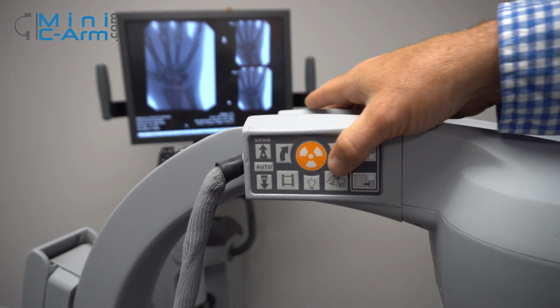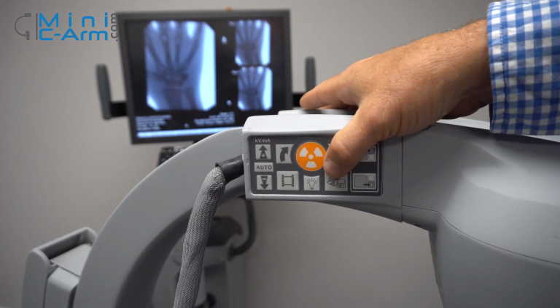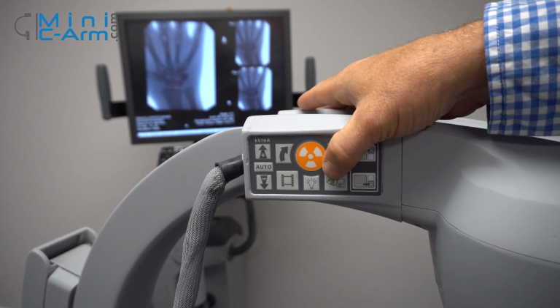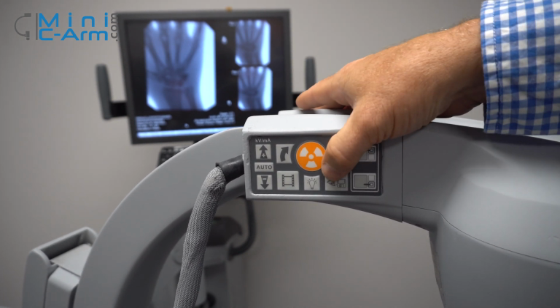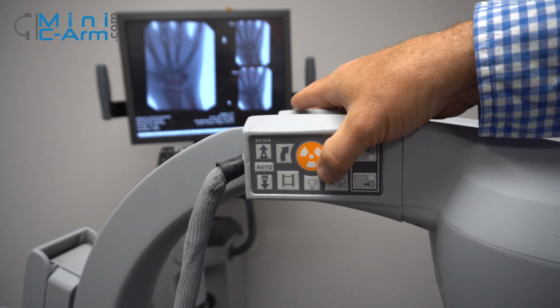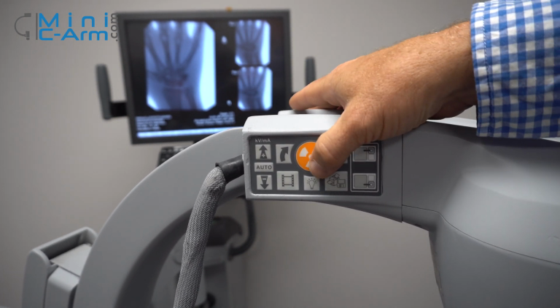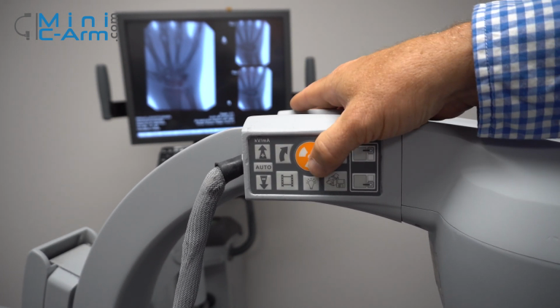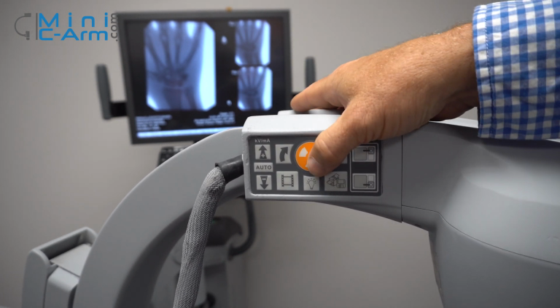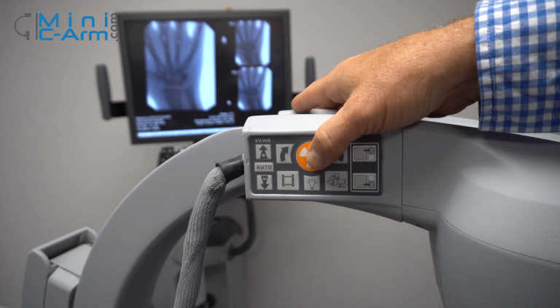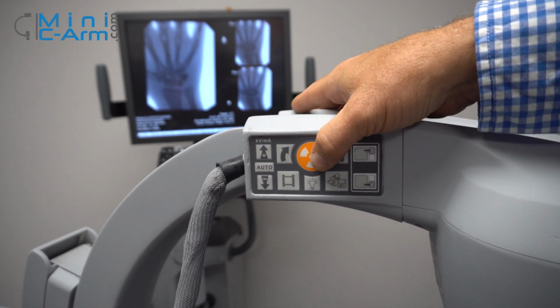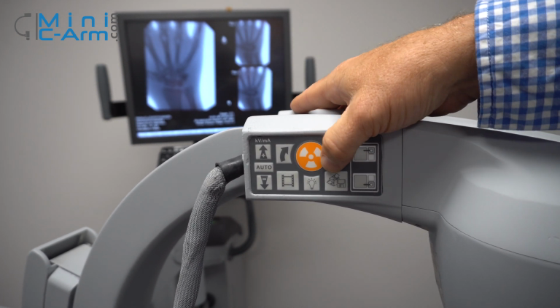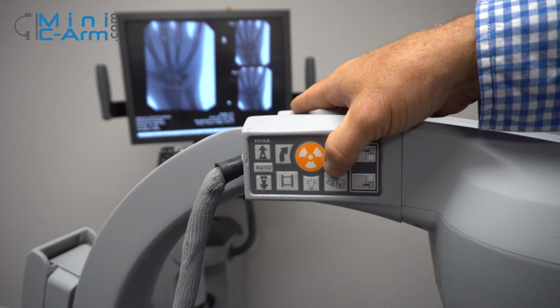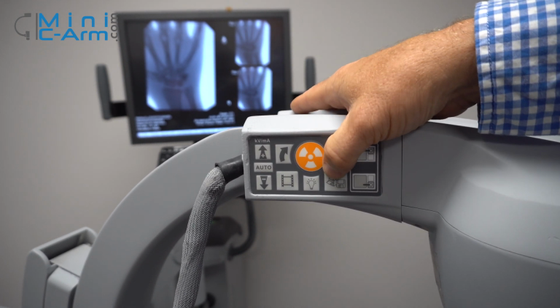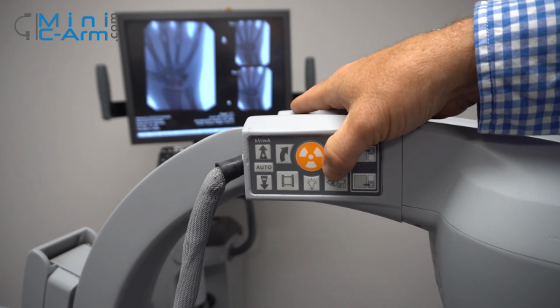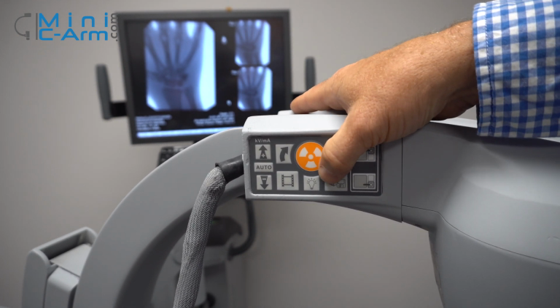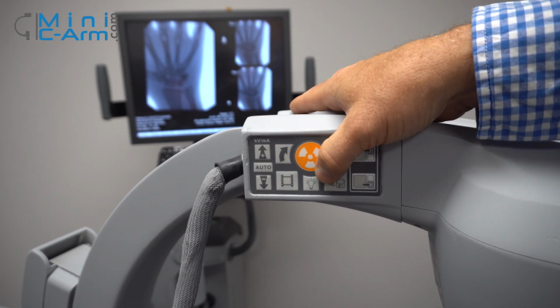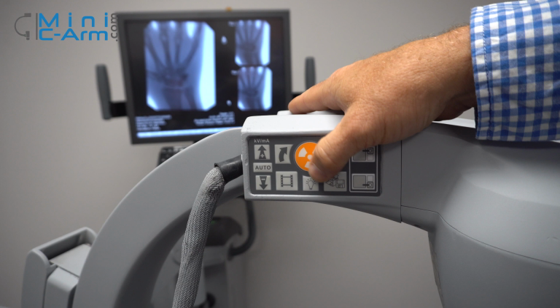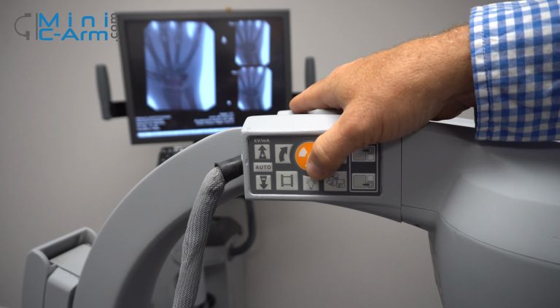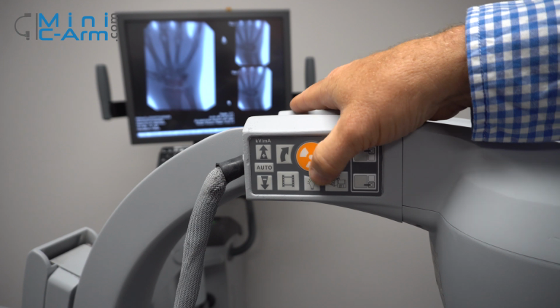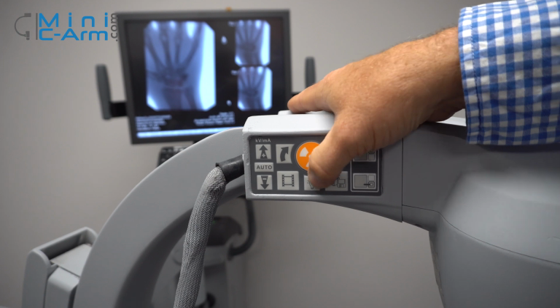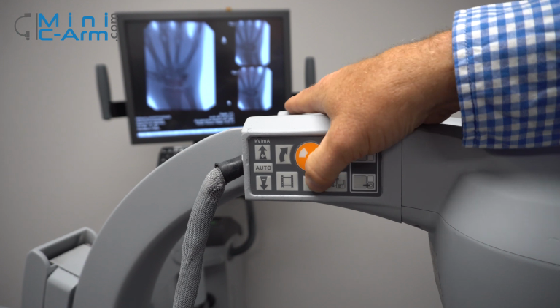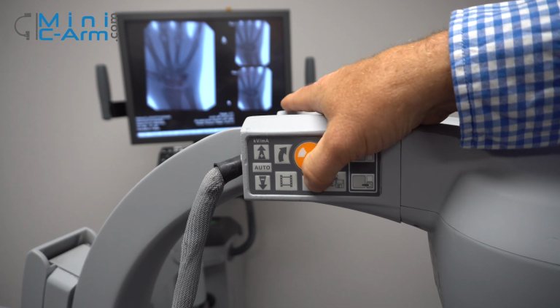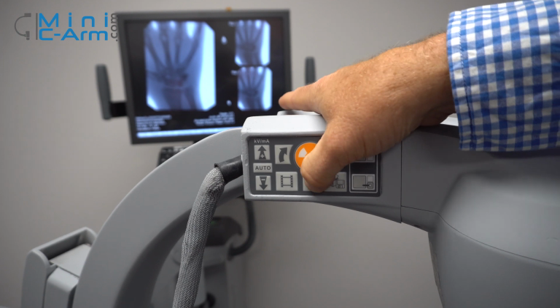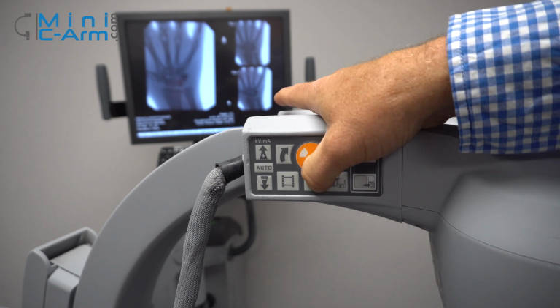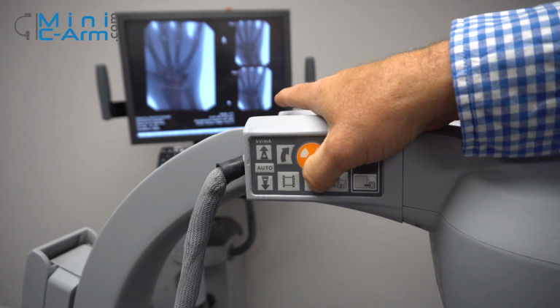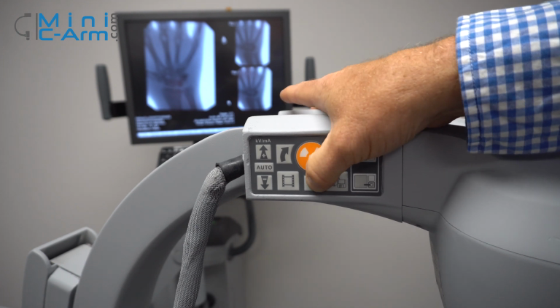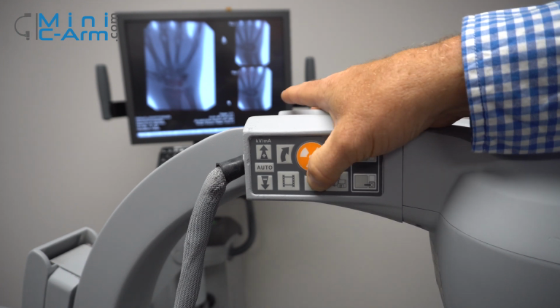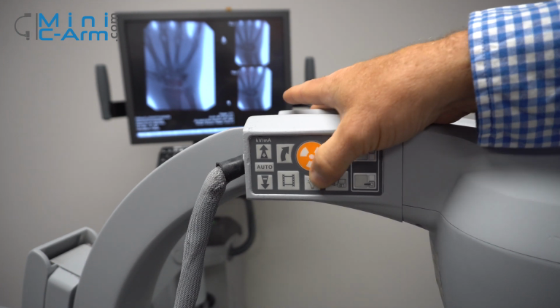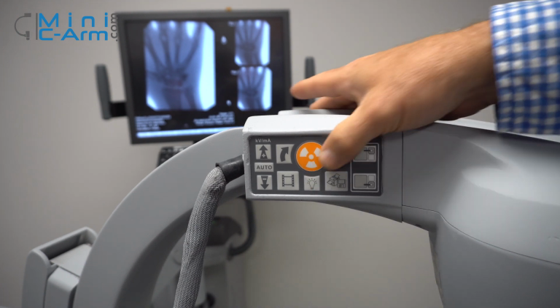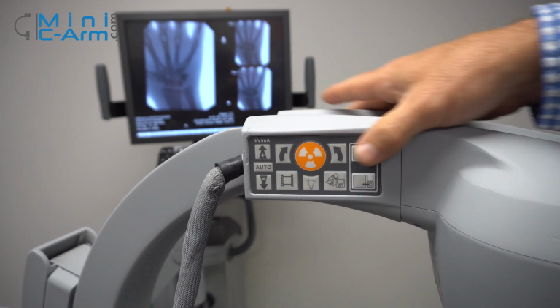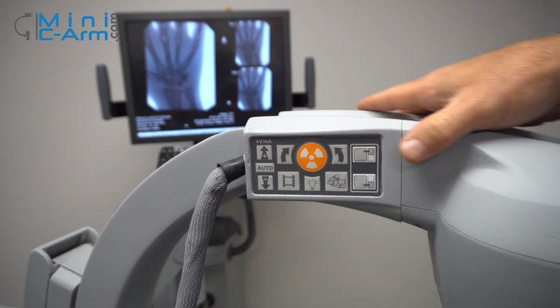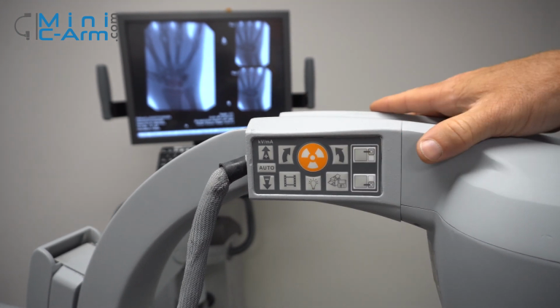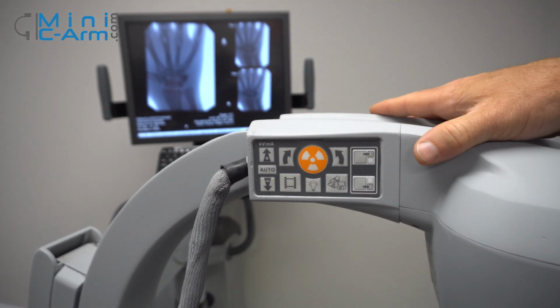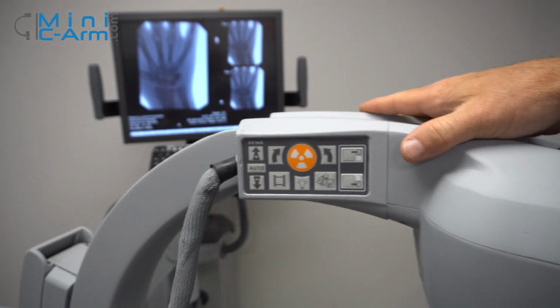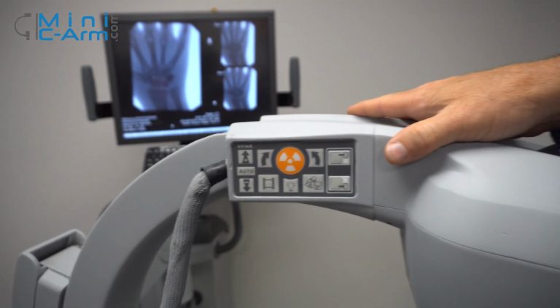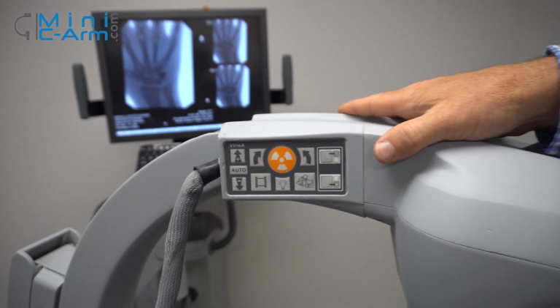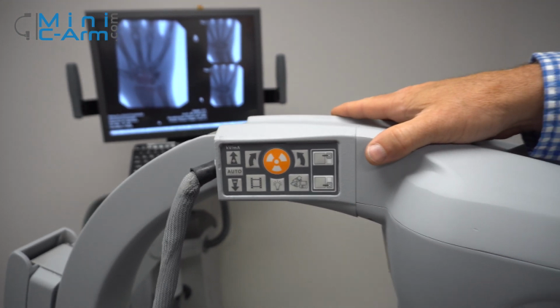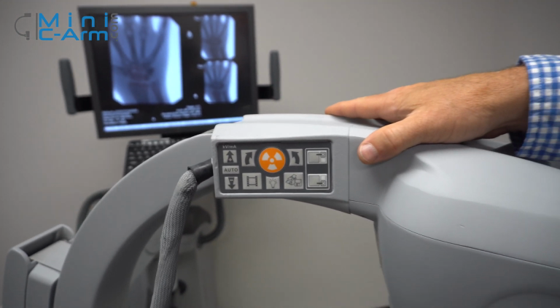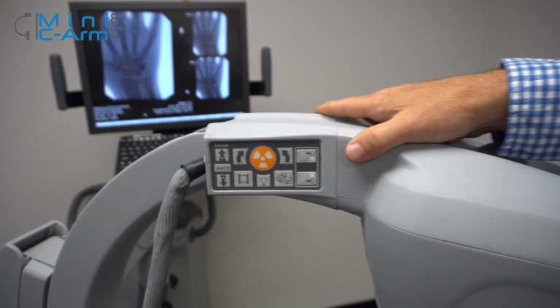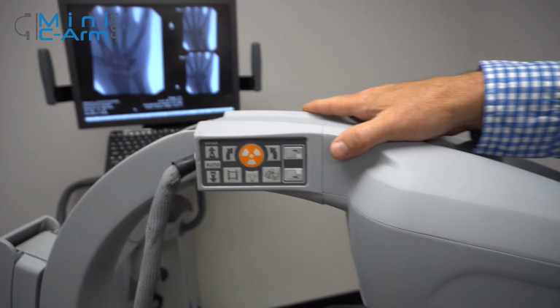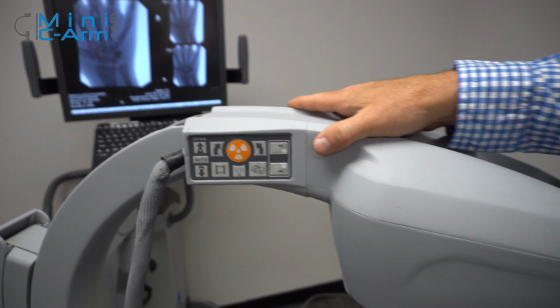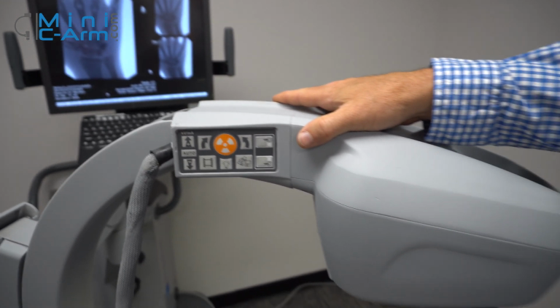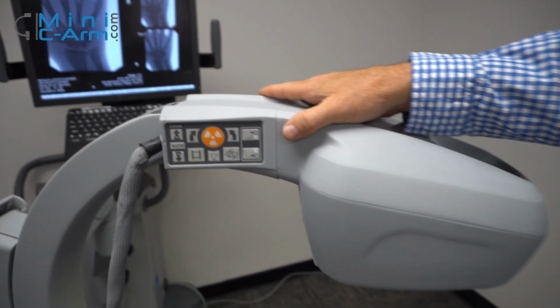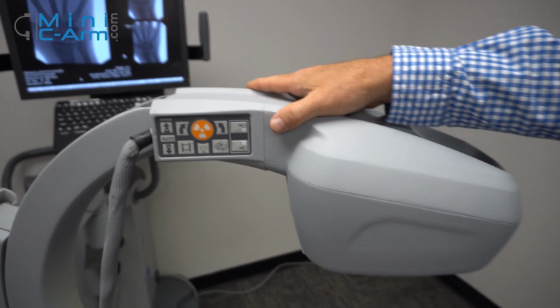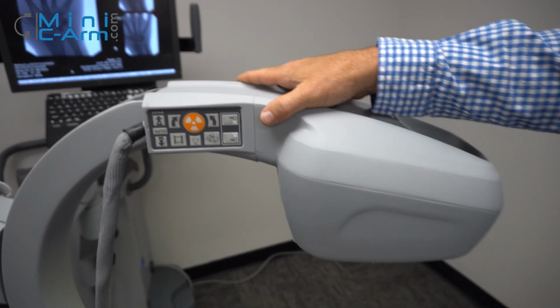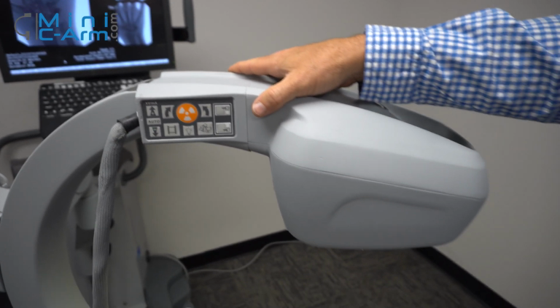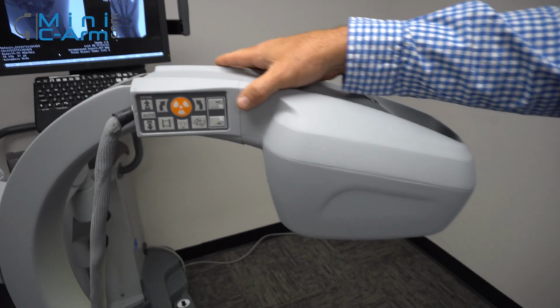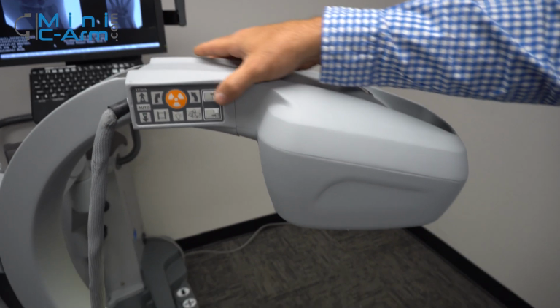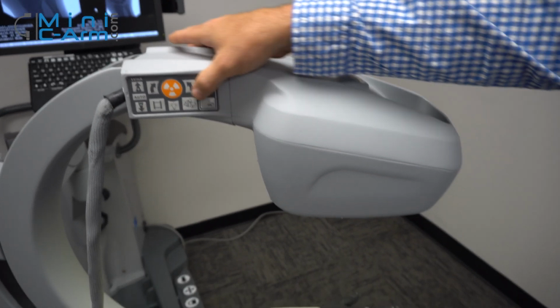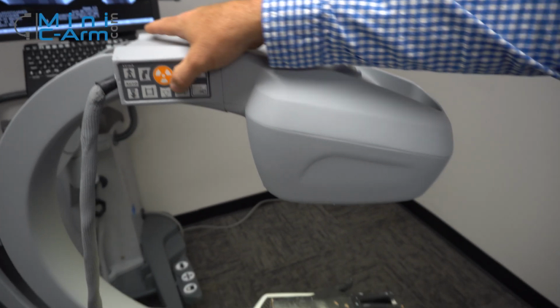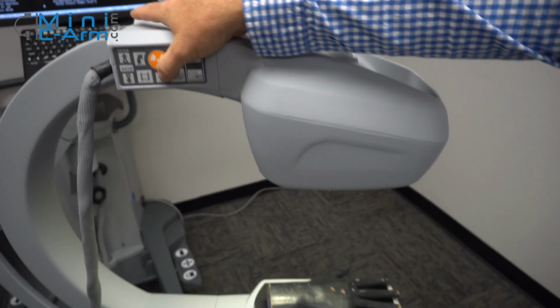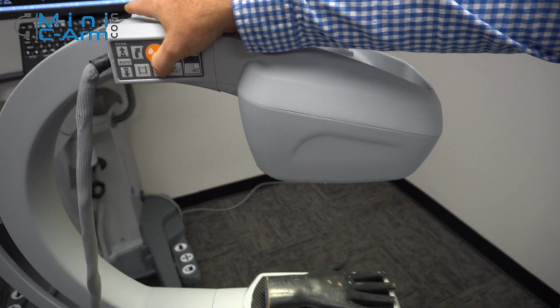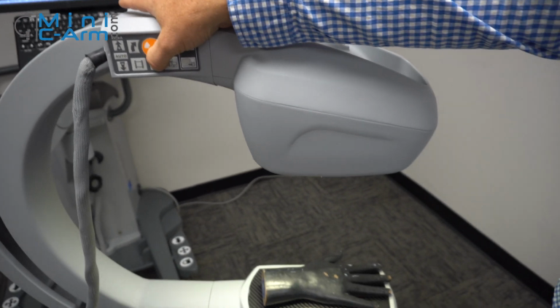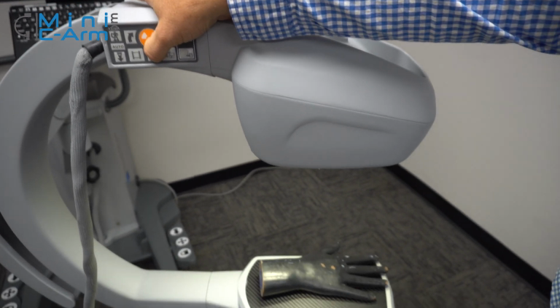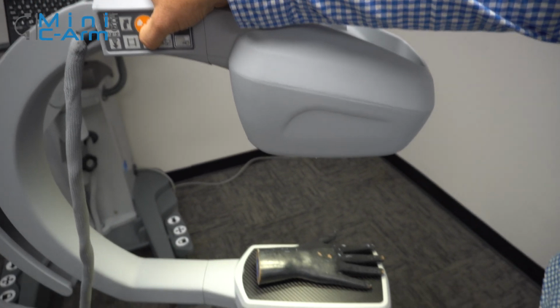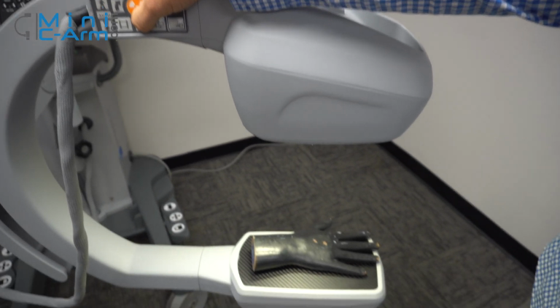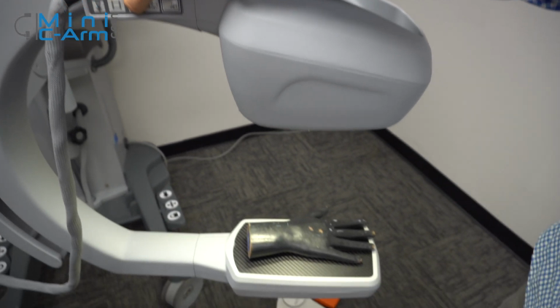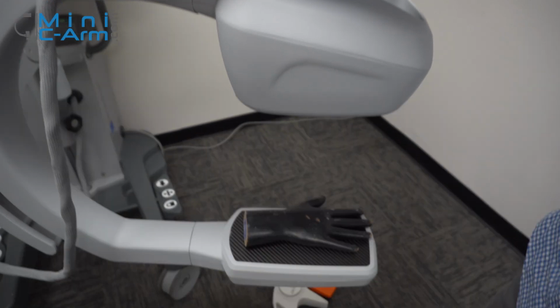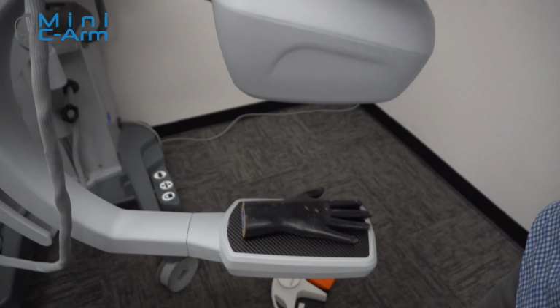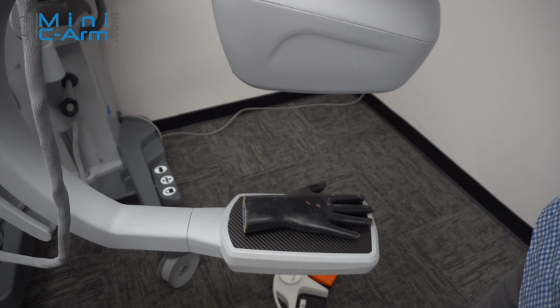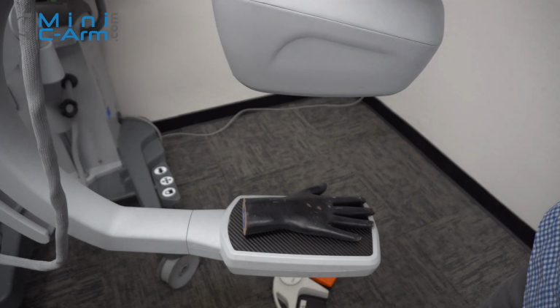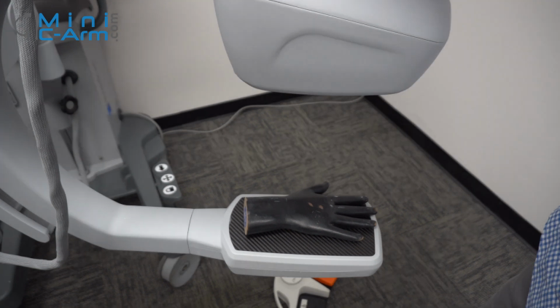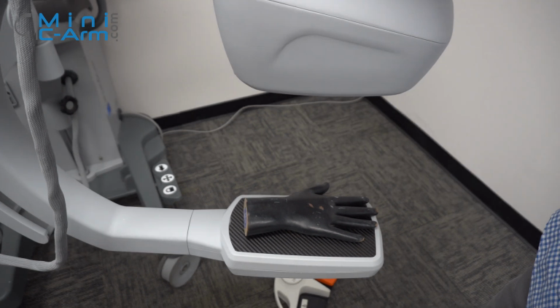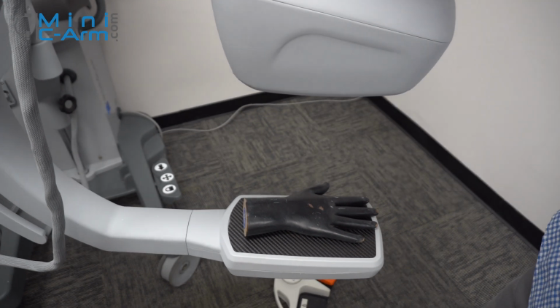This is the only machine on the market that can light your sterile field. It's a toggle on and off.